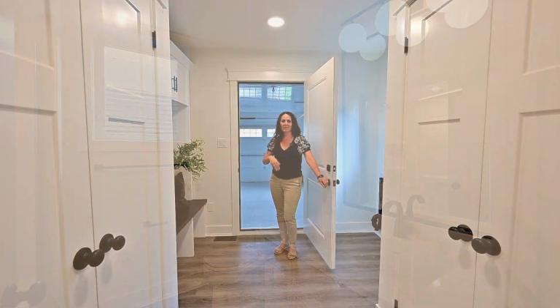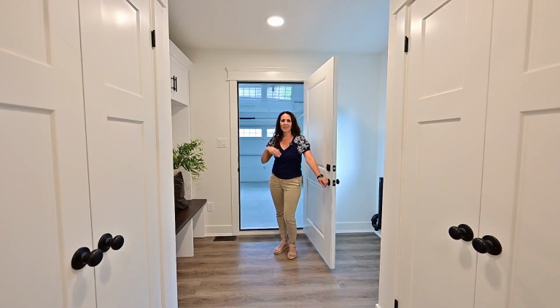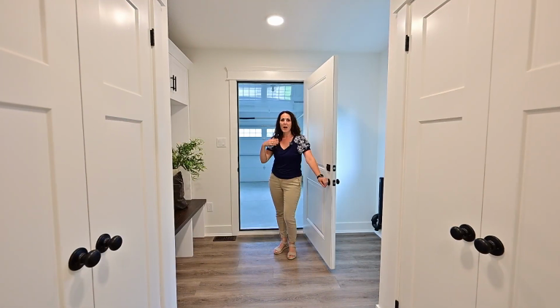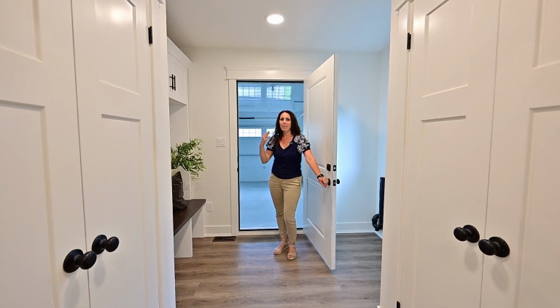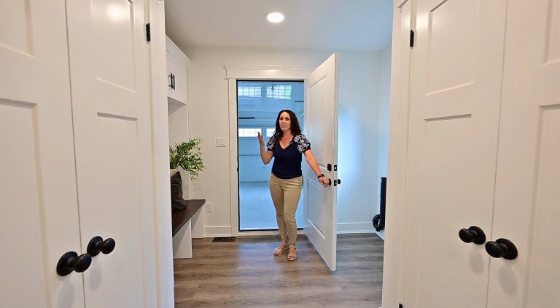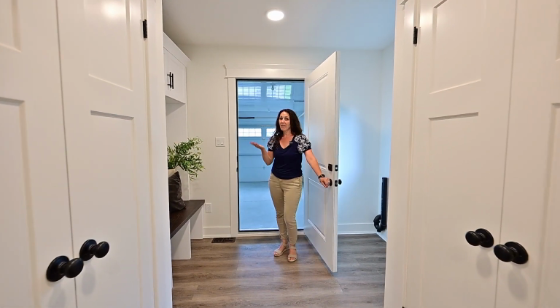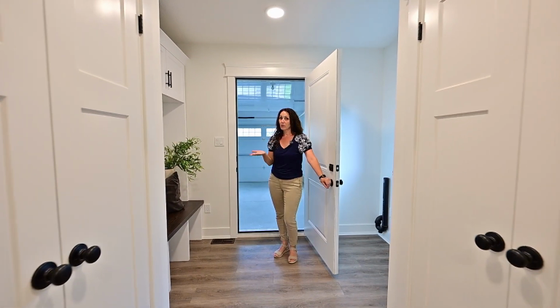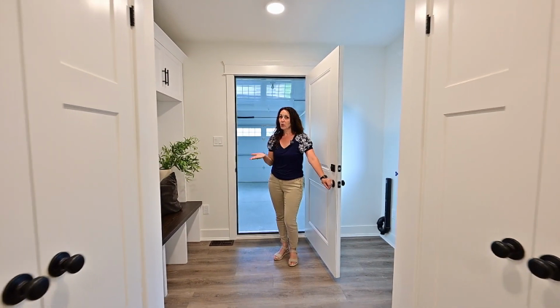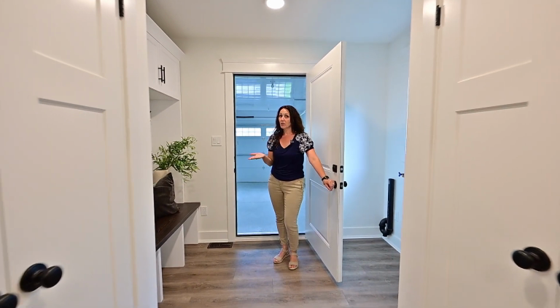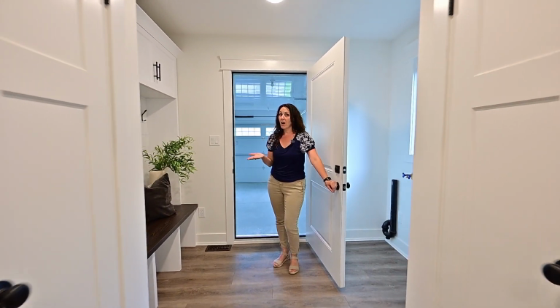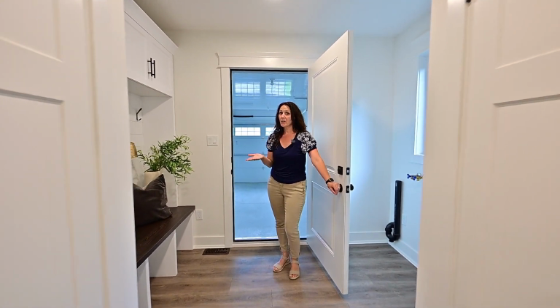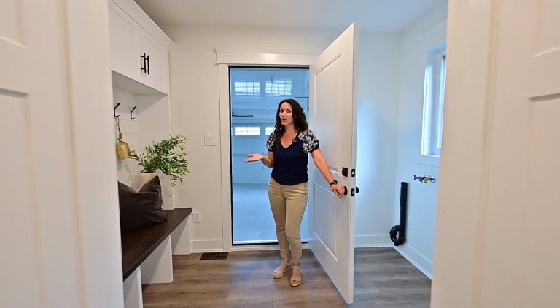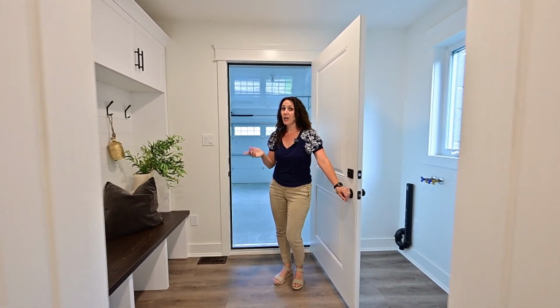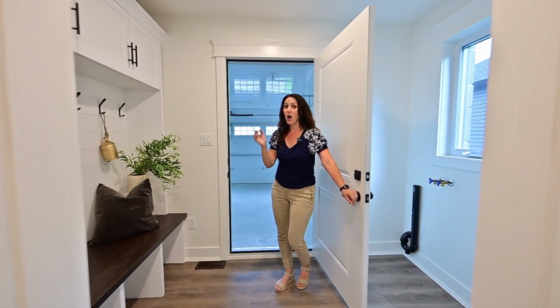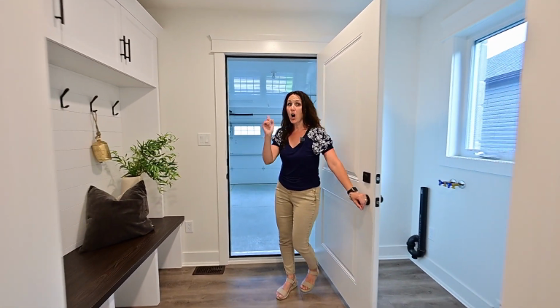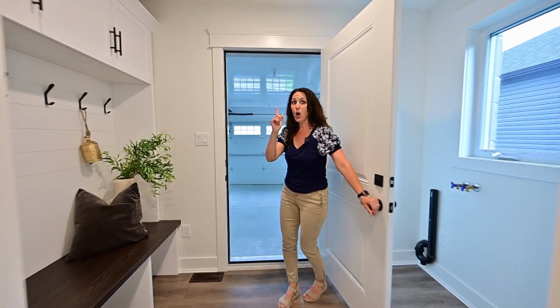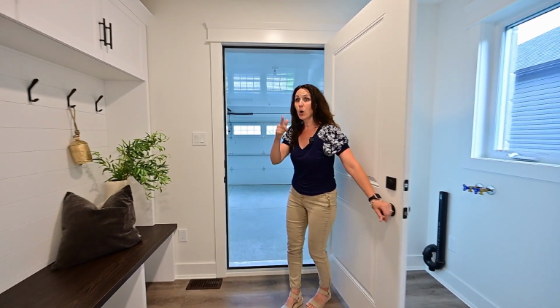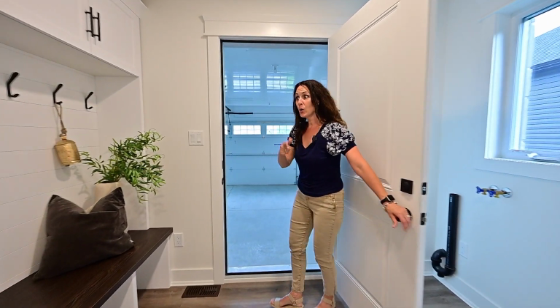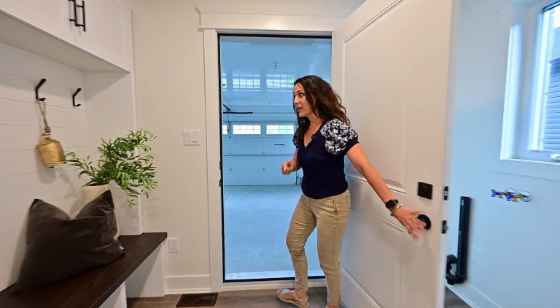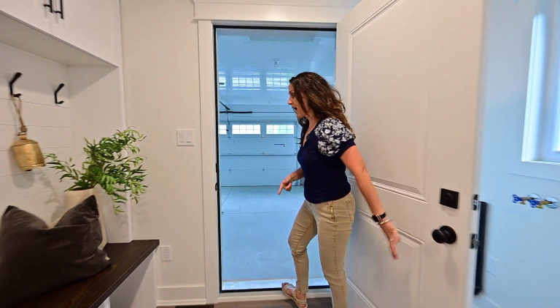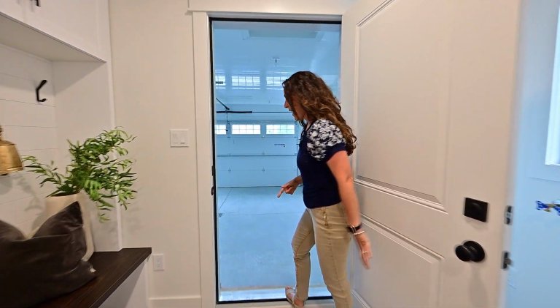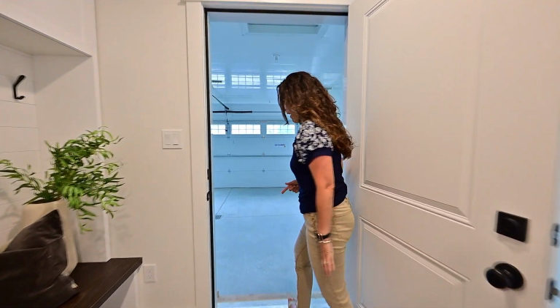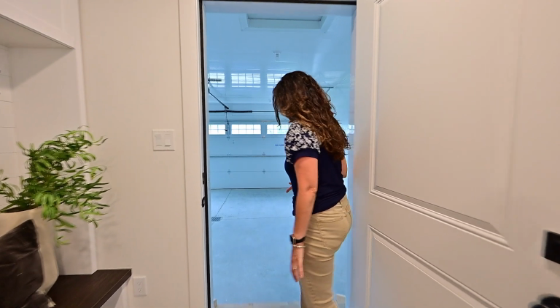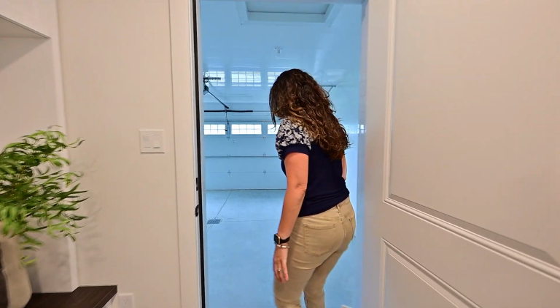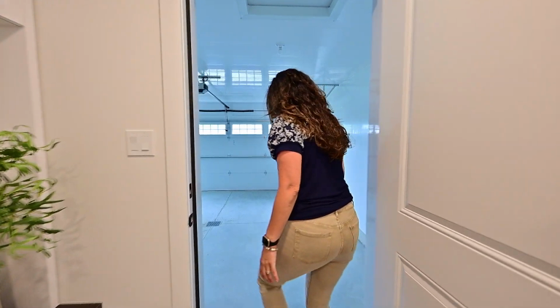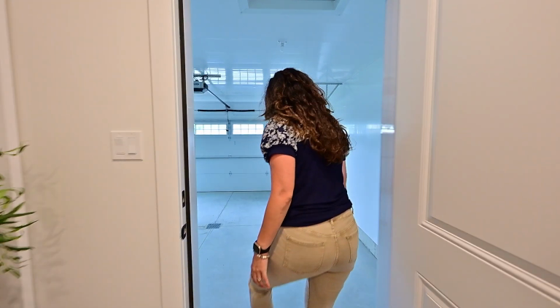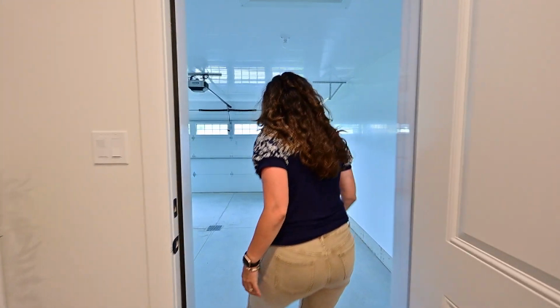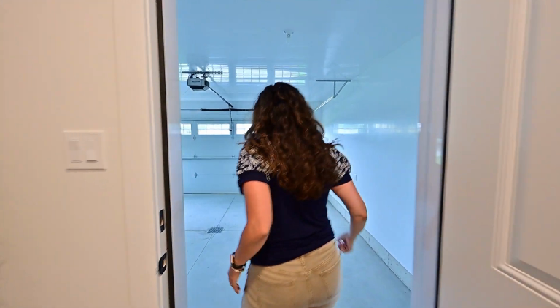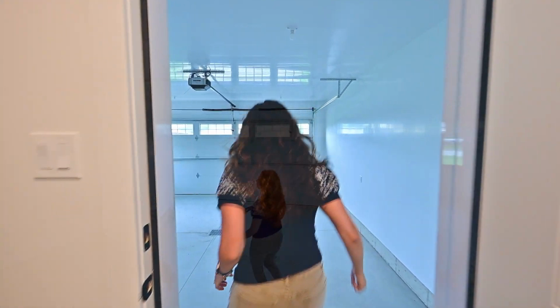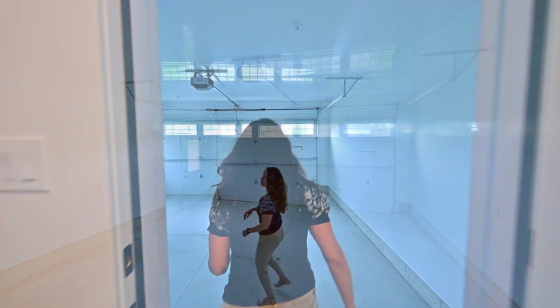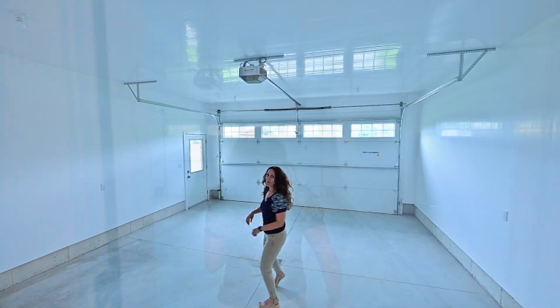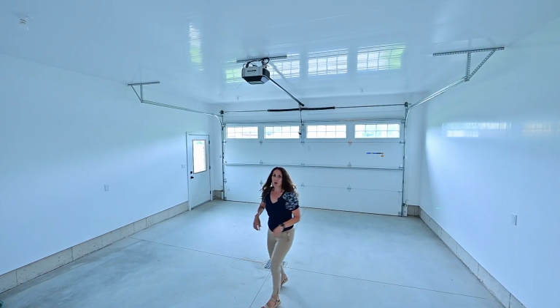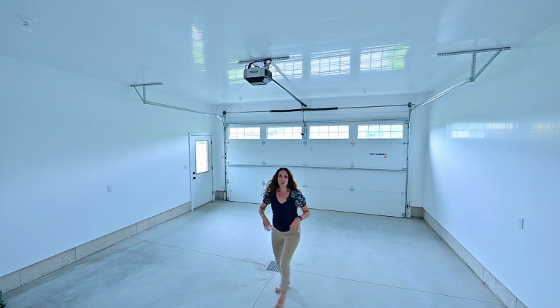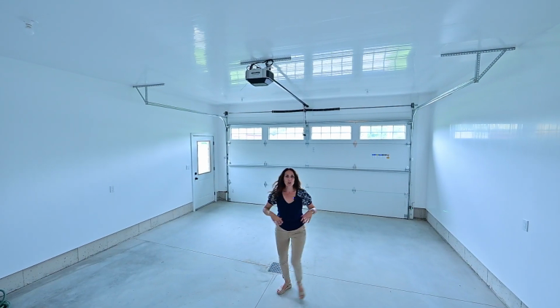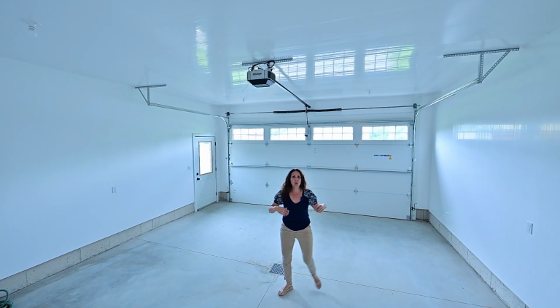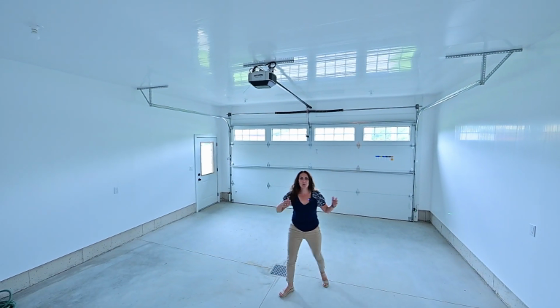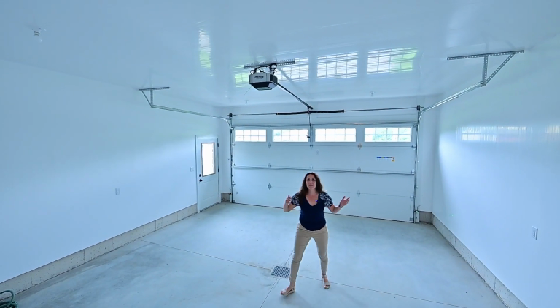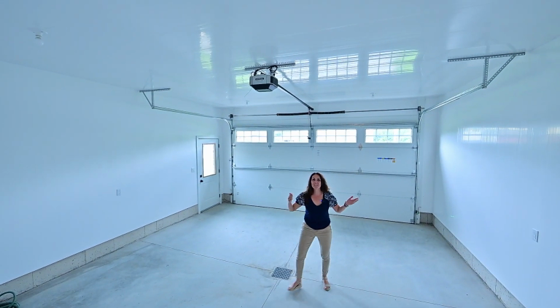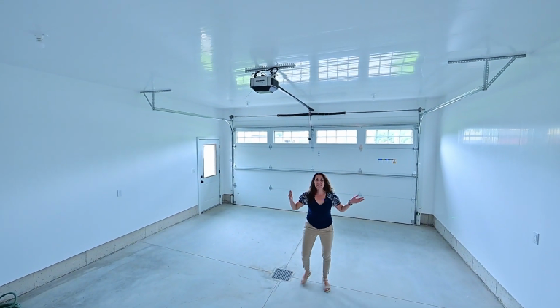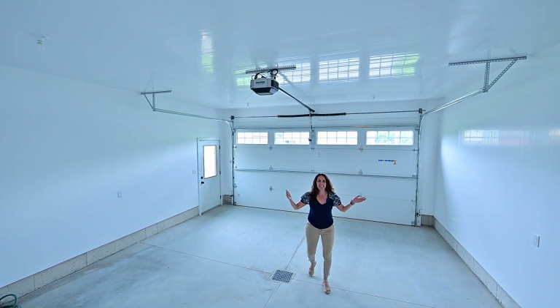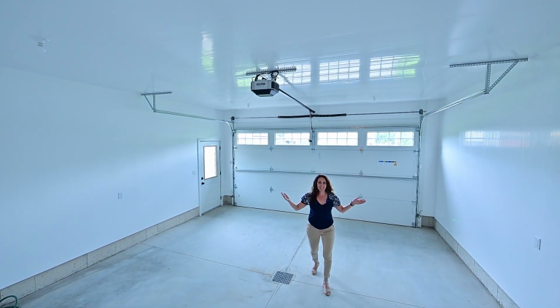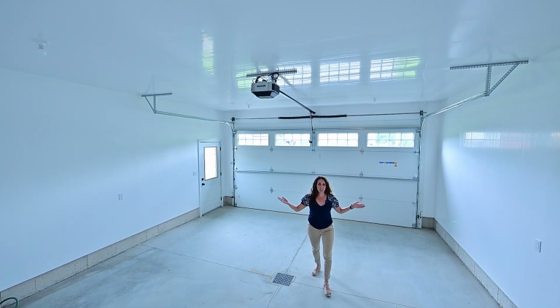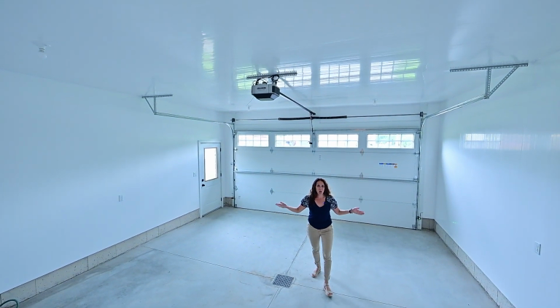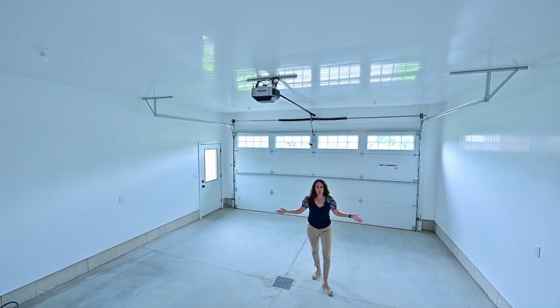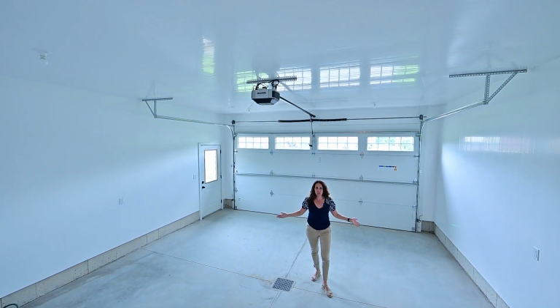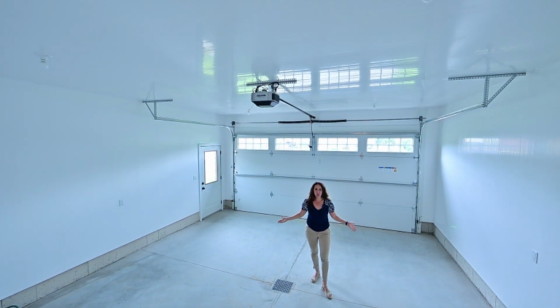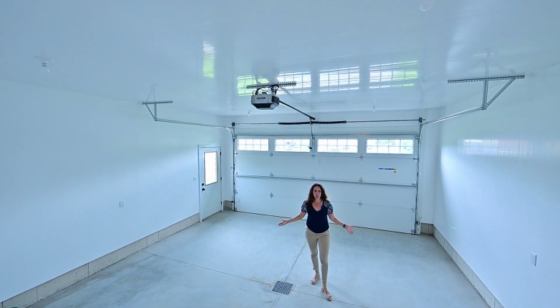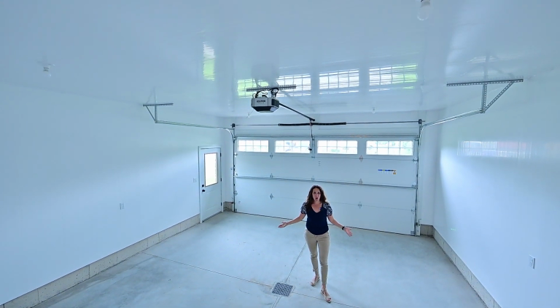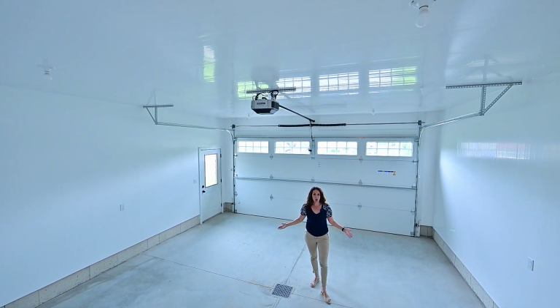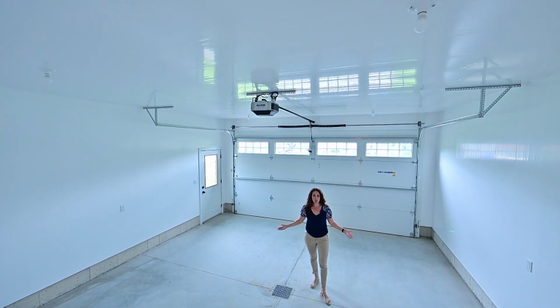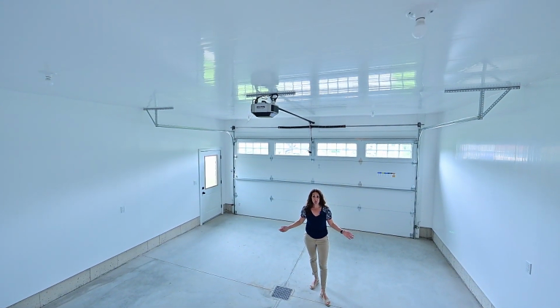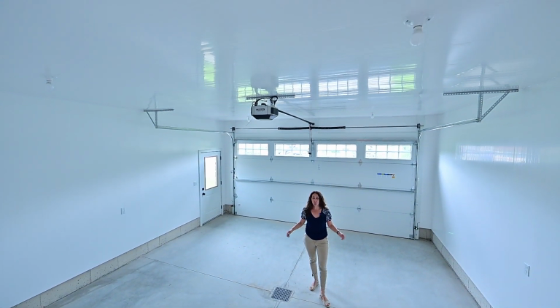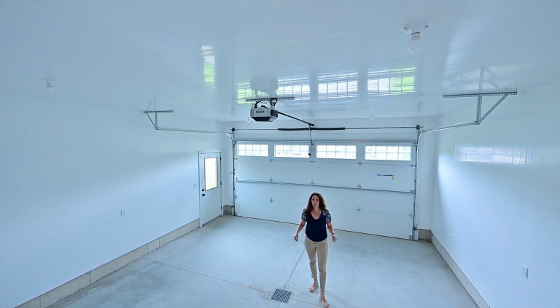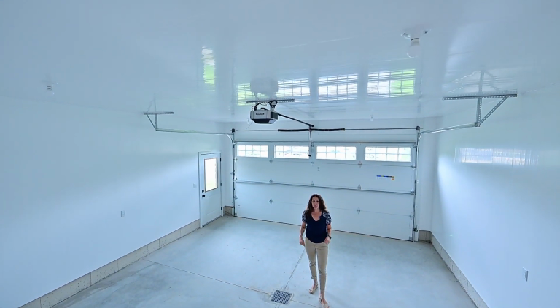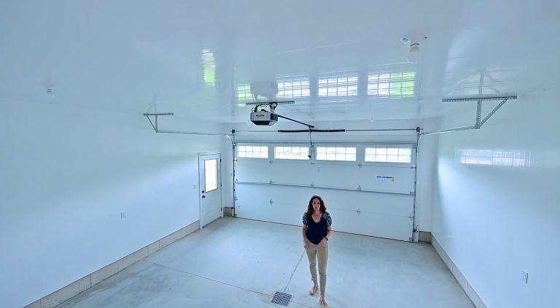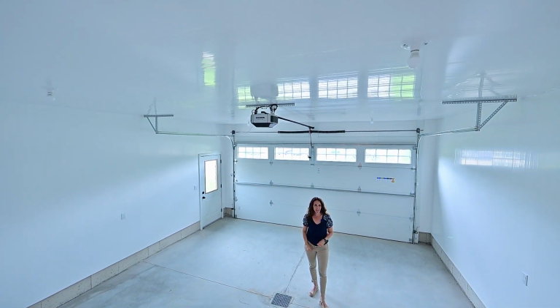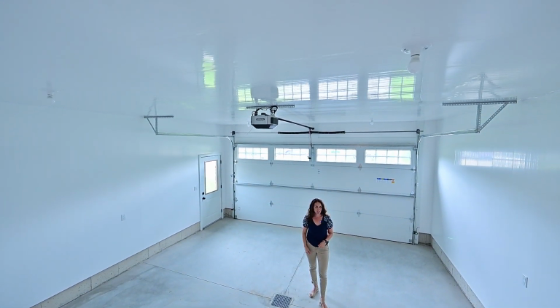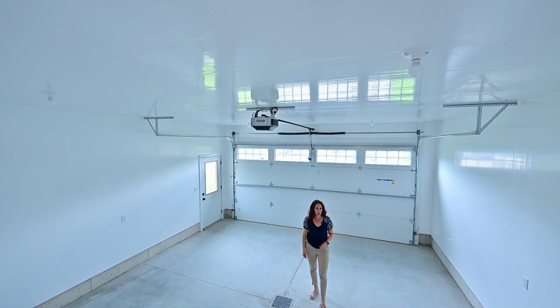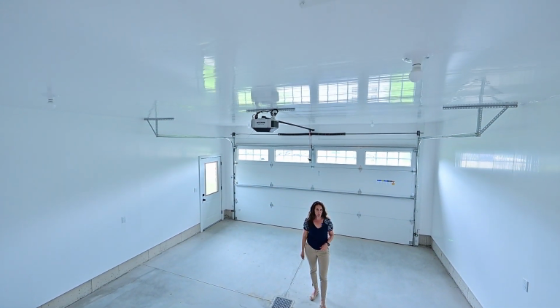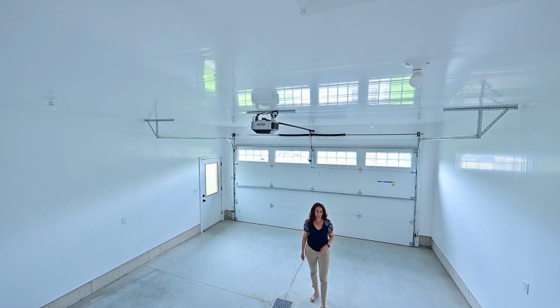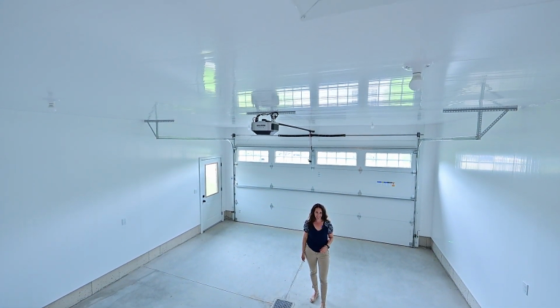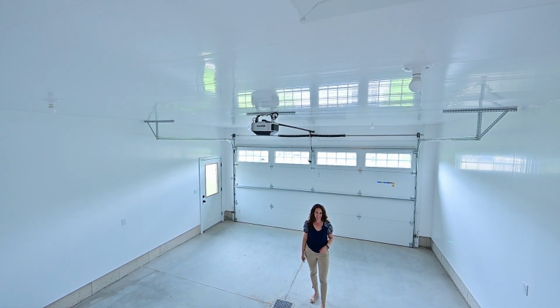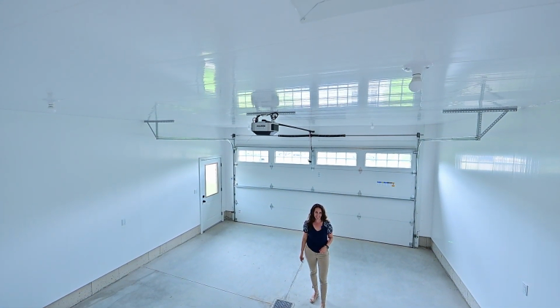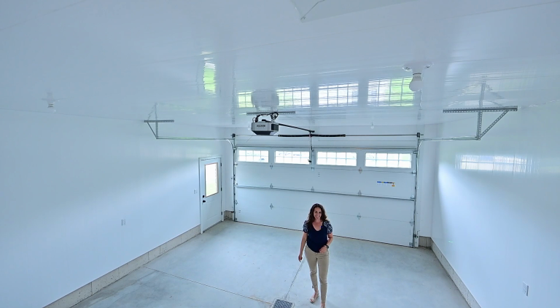Main floor laundry — oh yeah. You even get it all in the garage with flex core cladding.